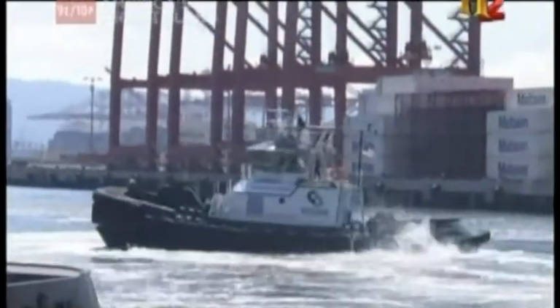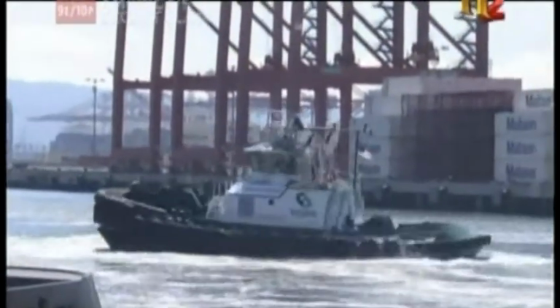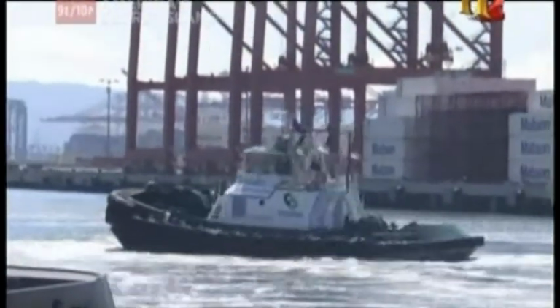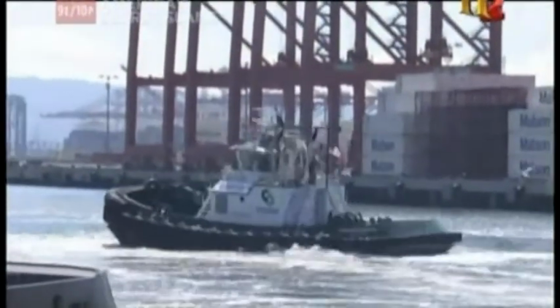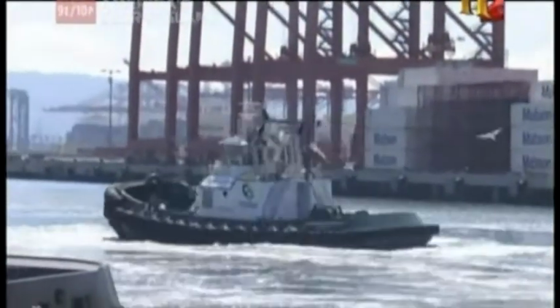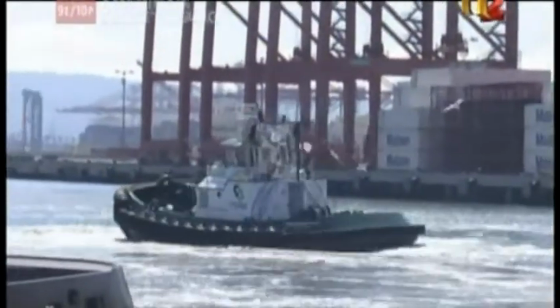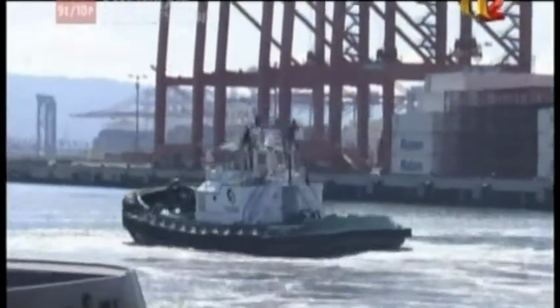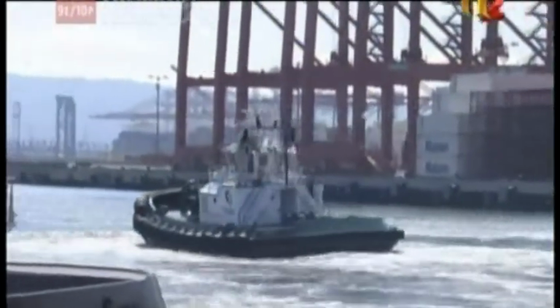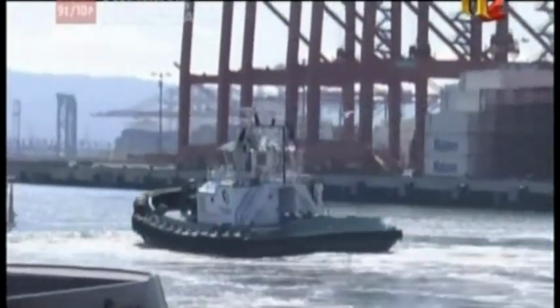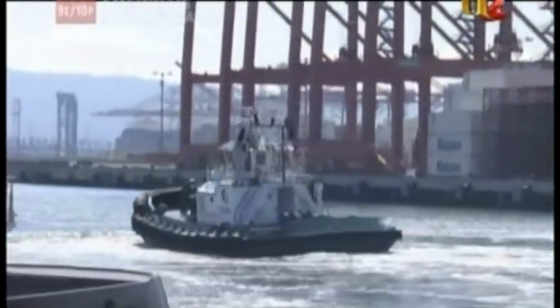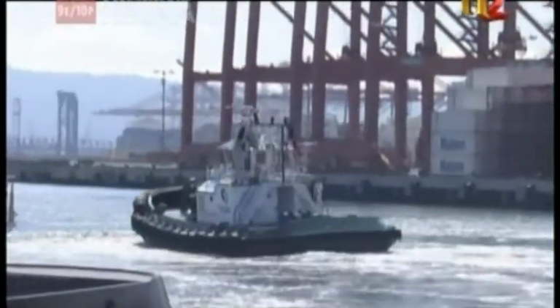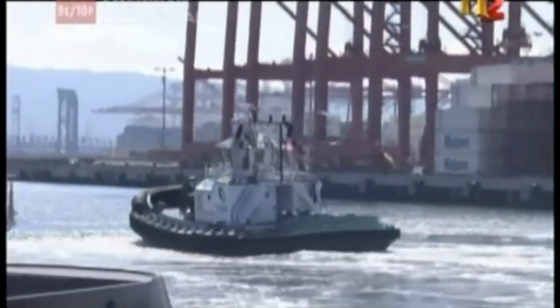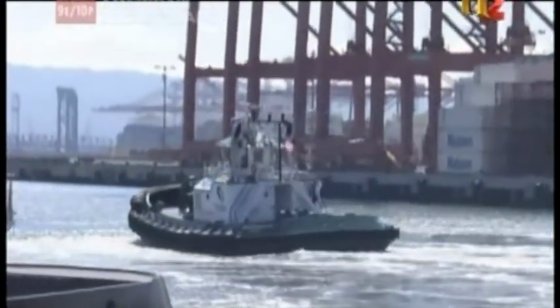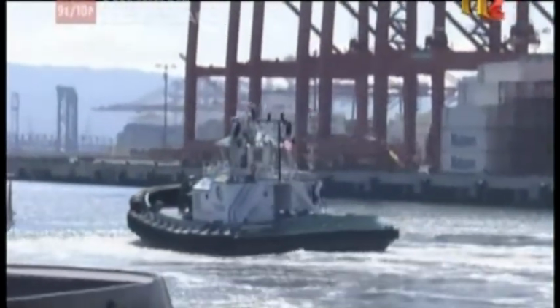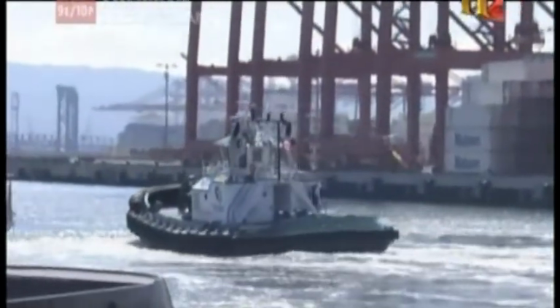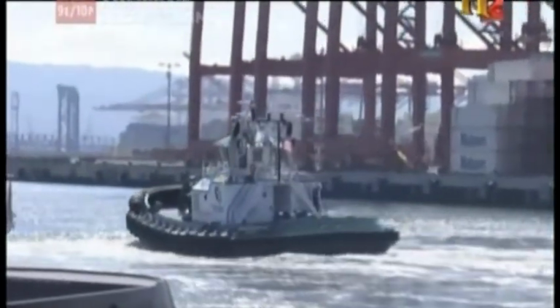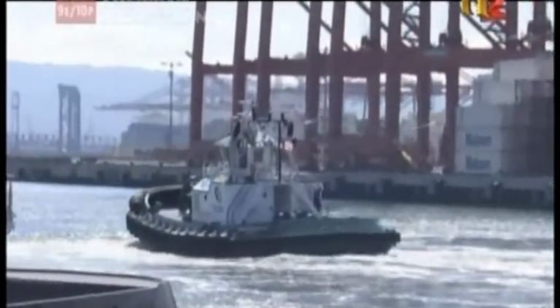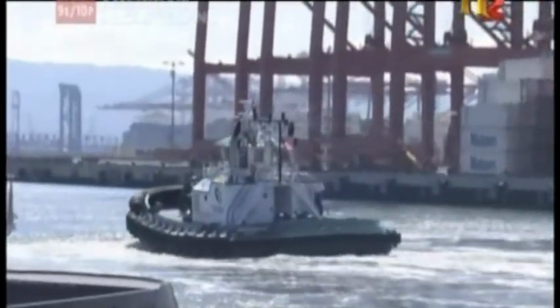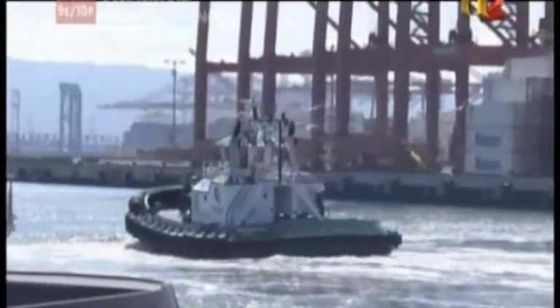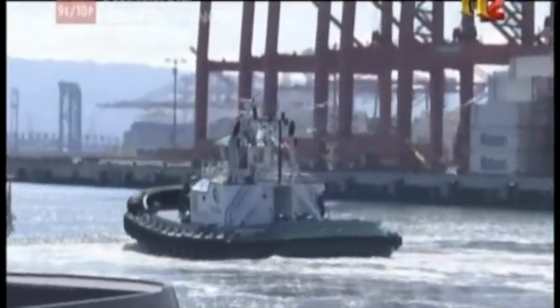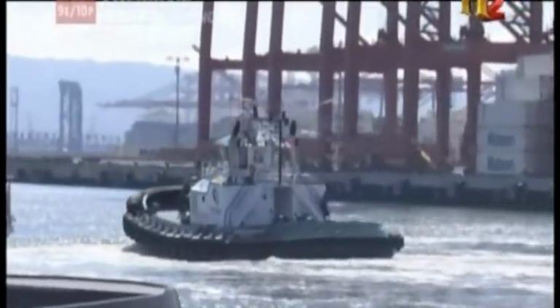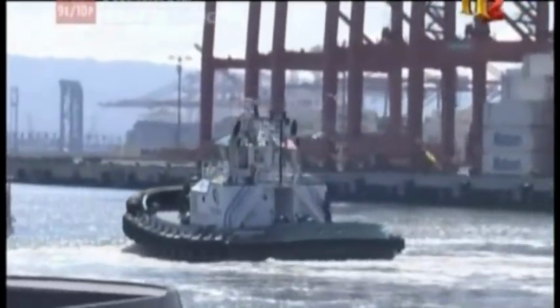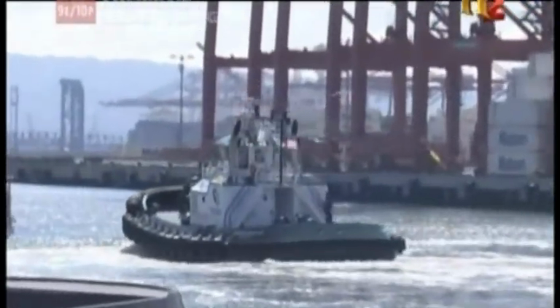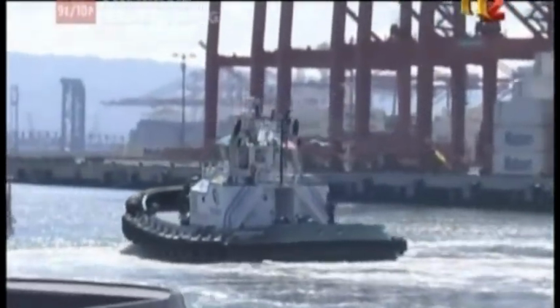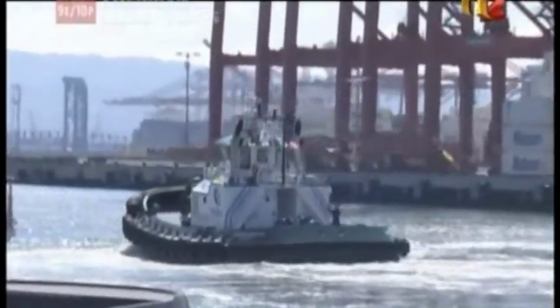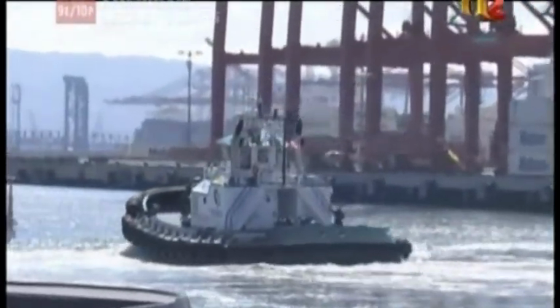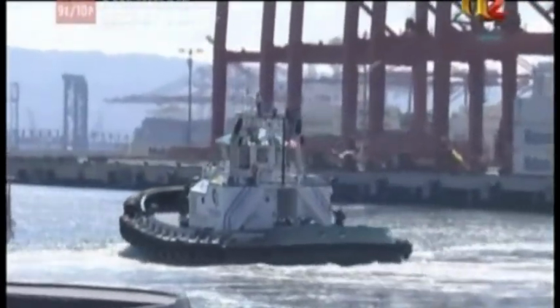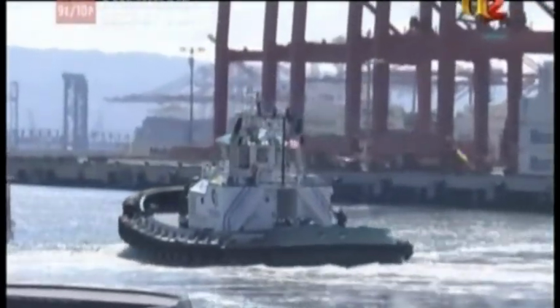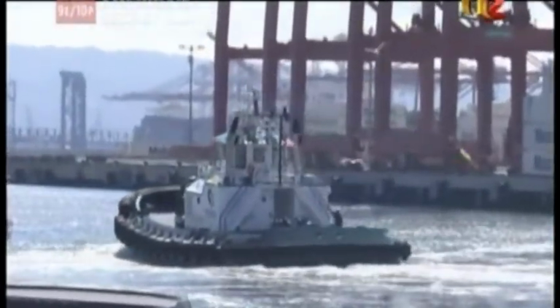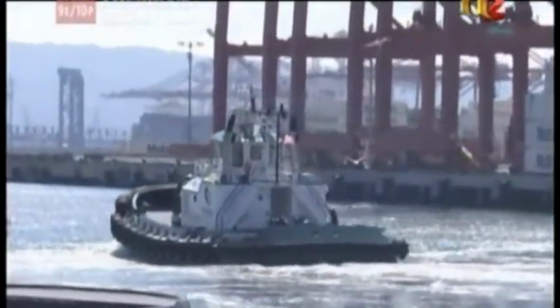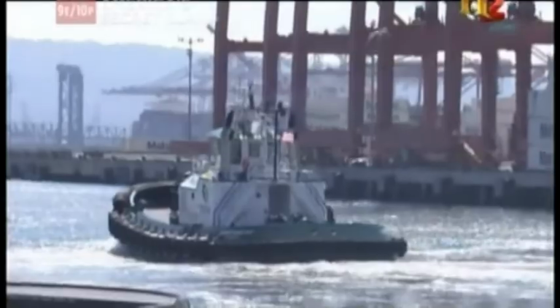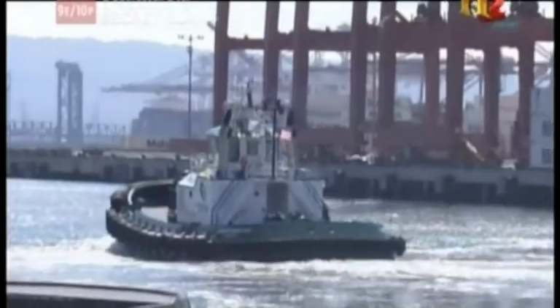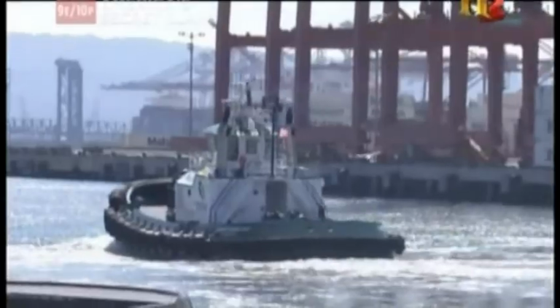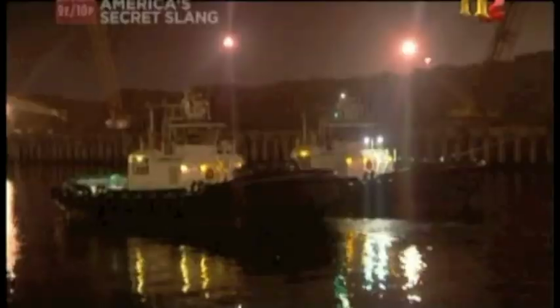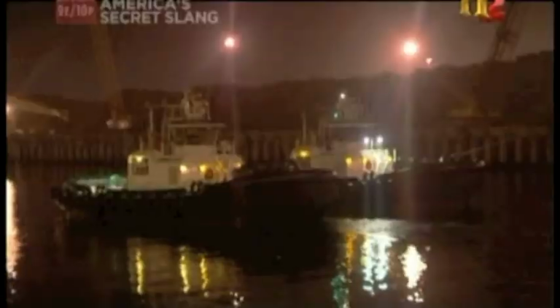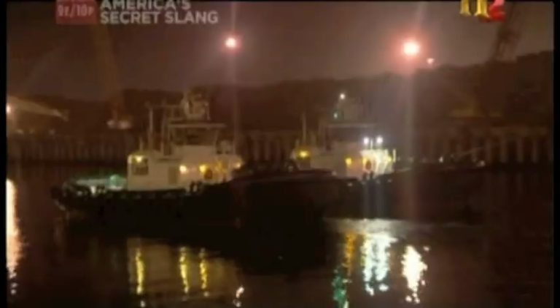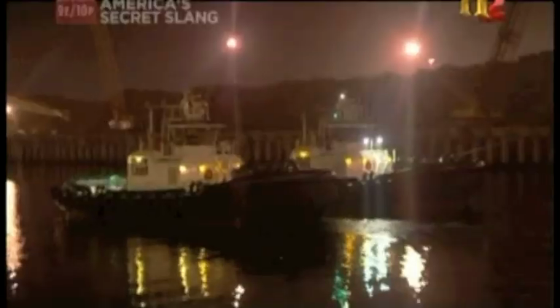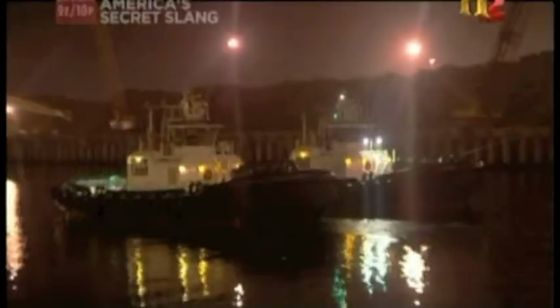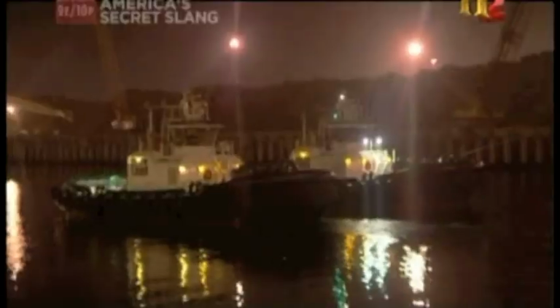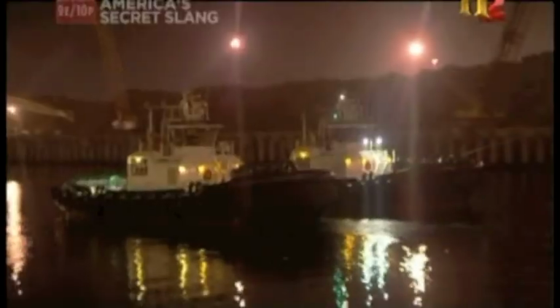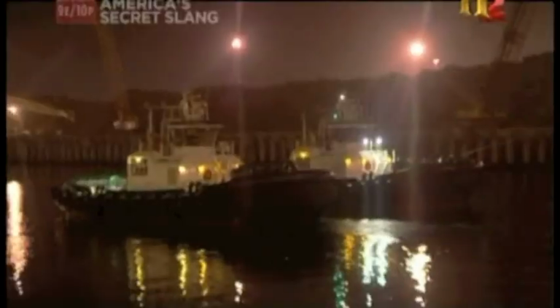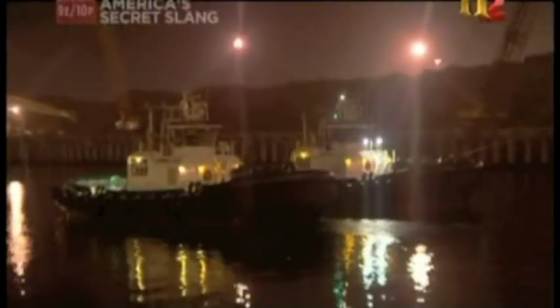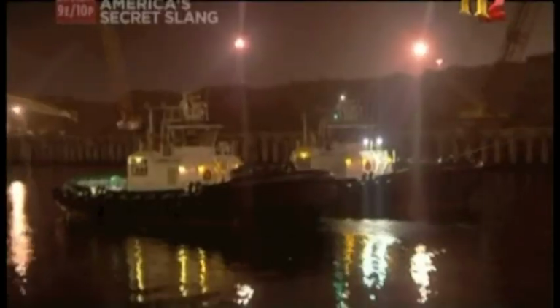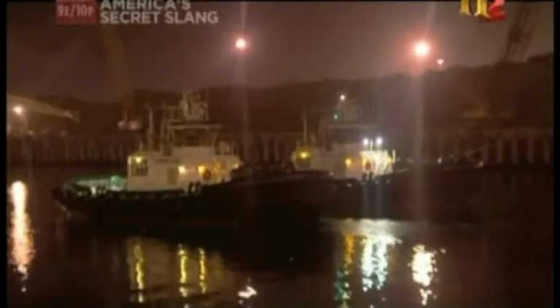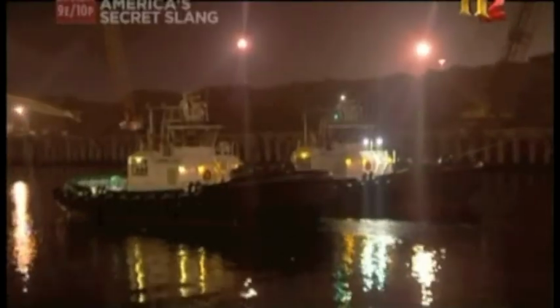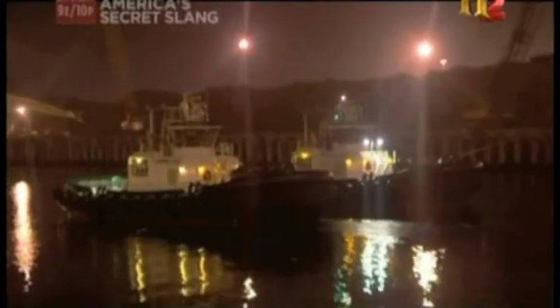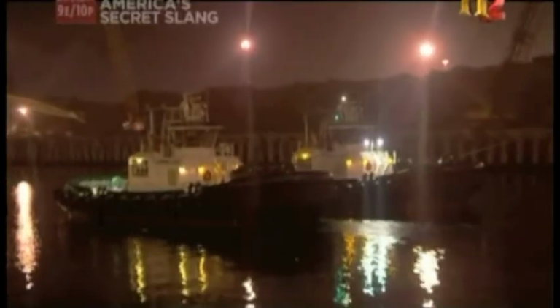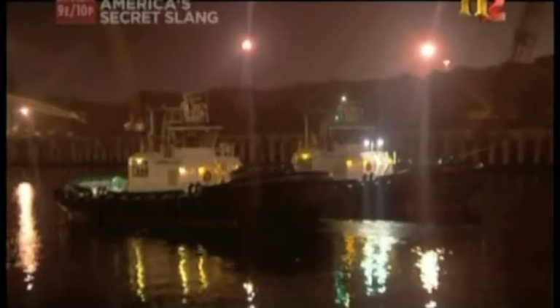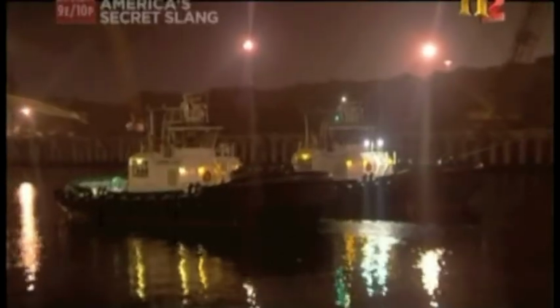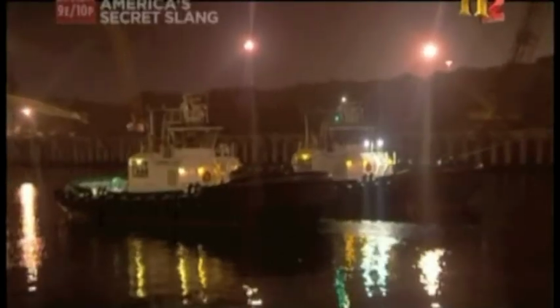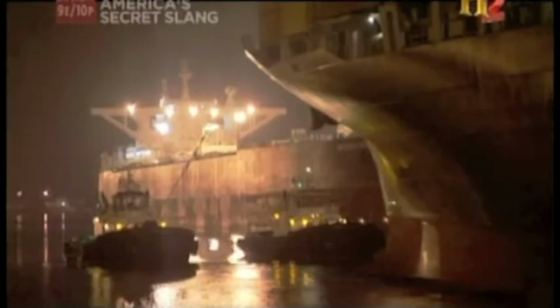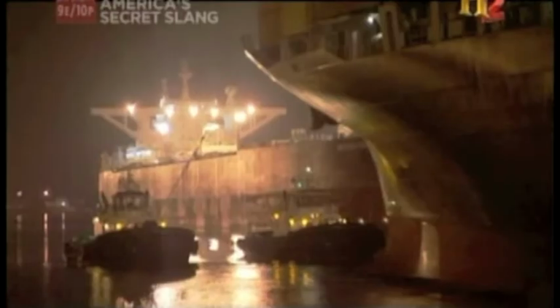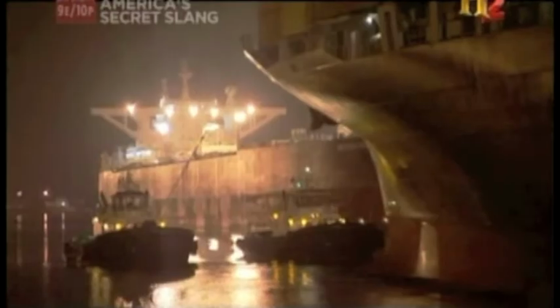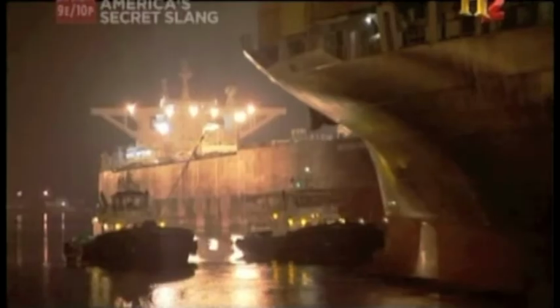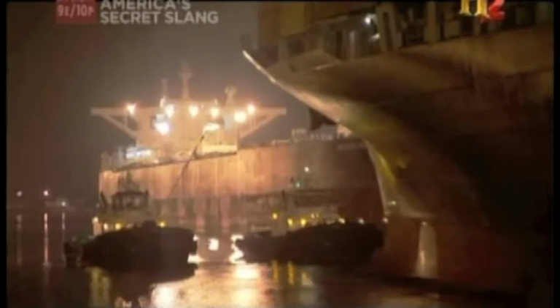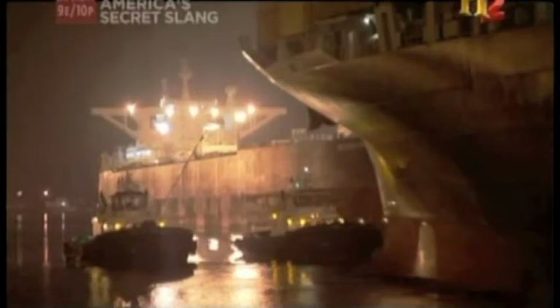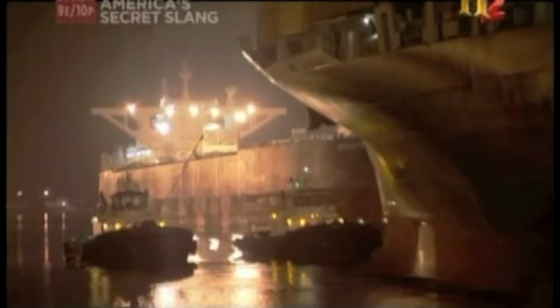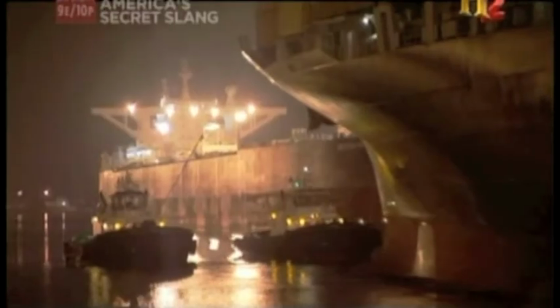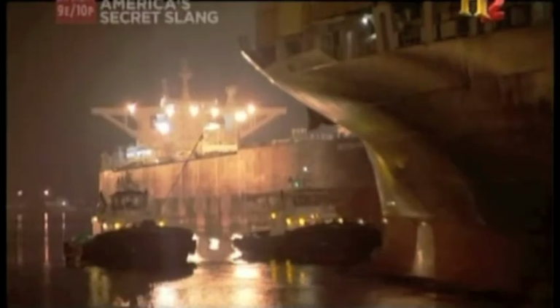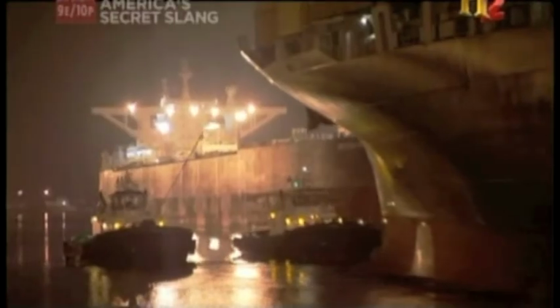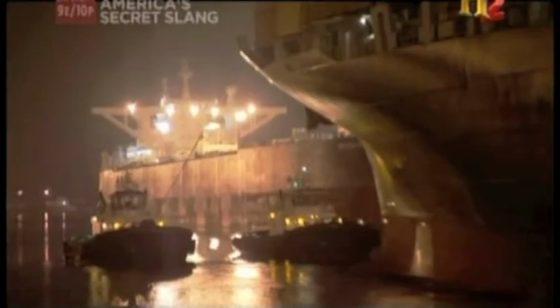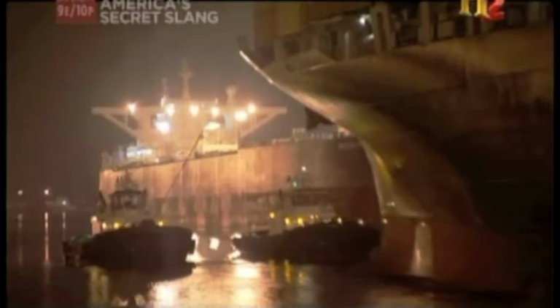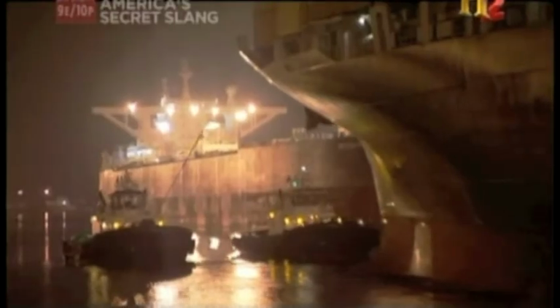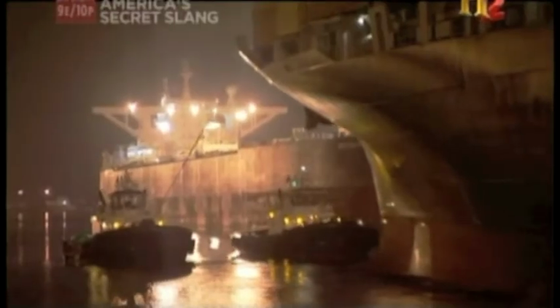Tugboats are all about big power in a little vessel.